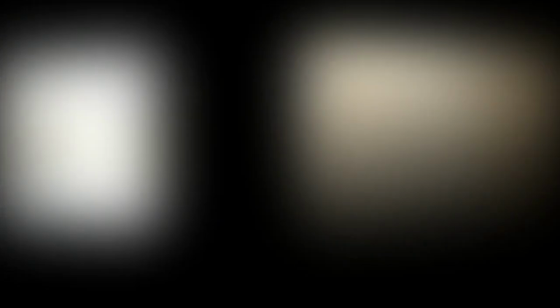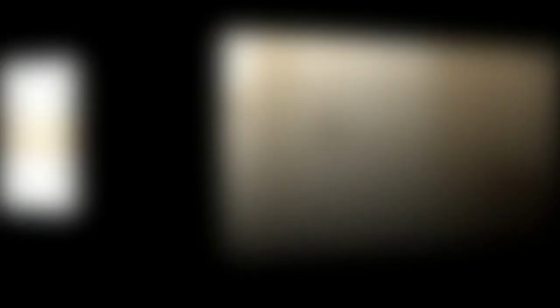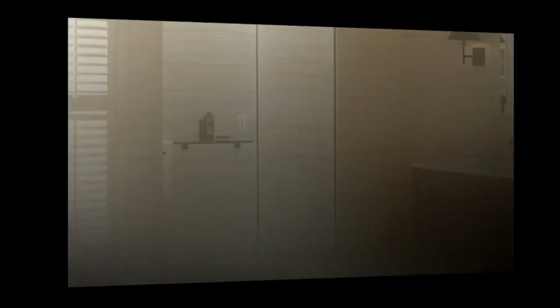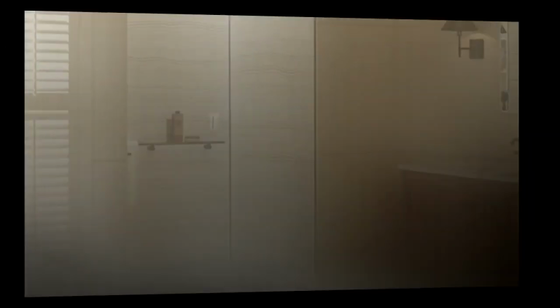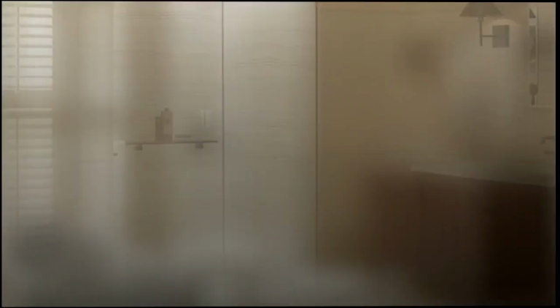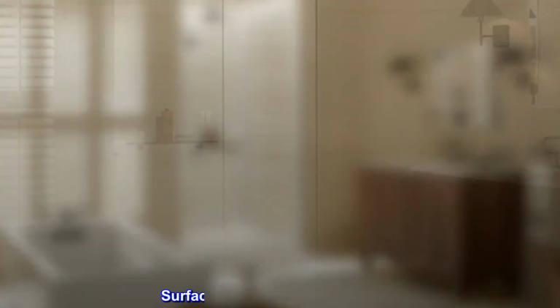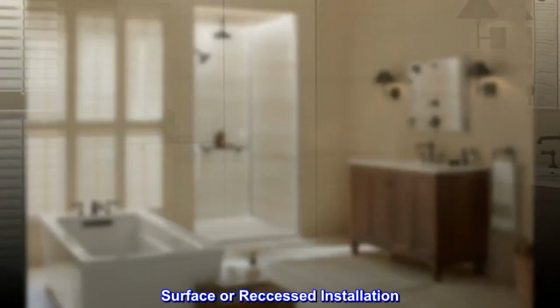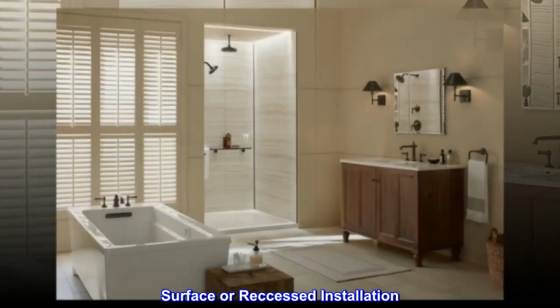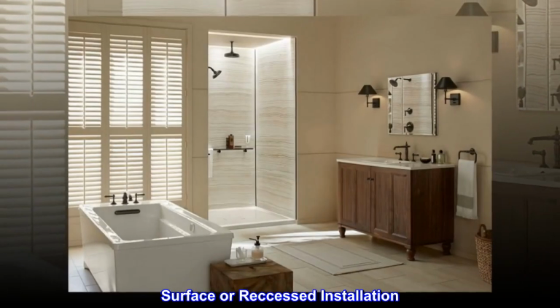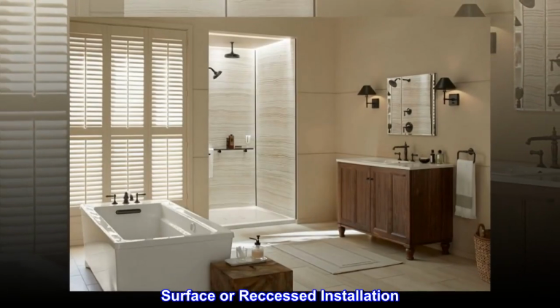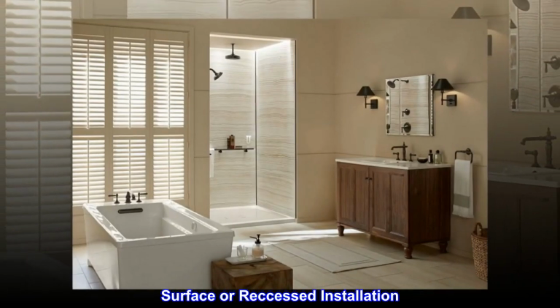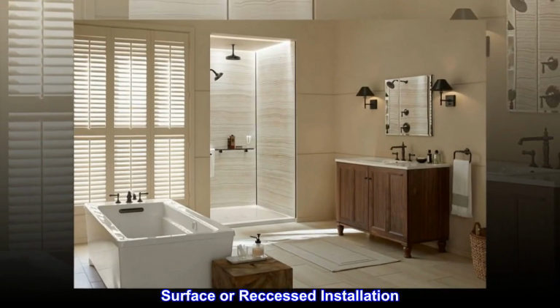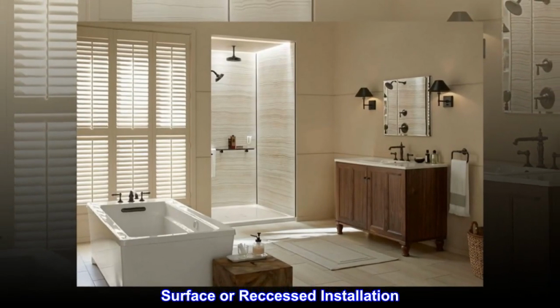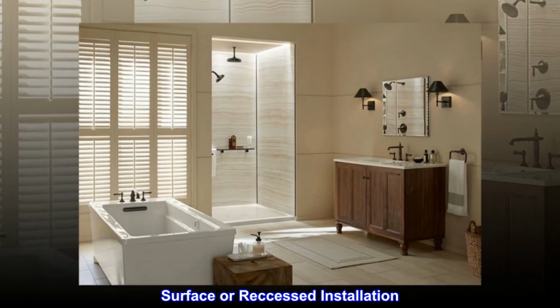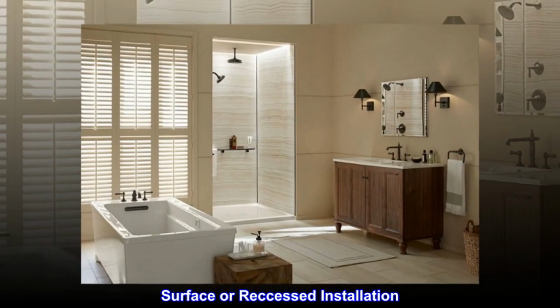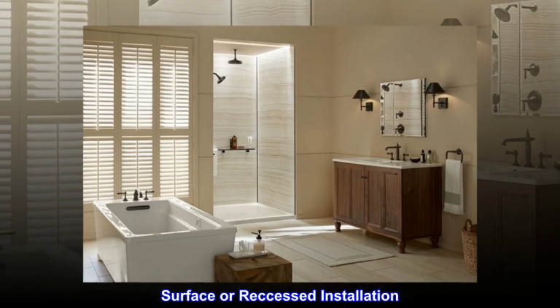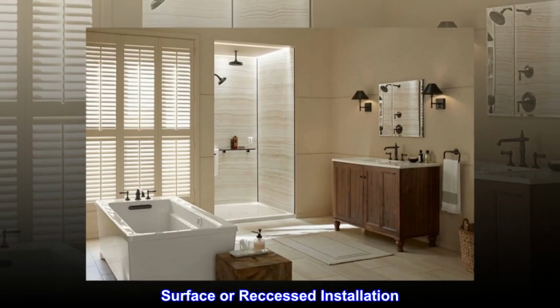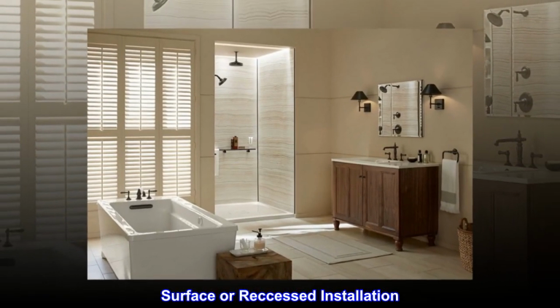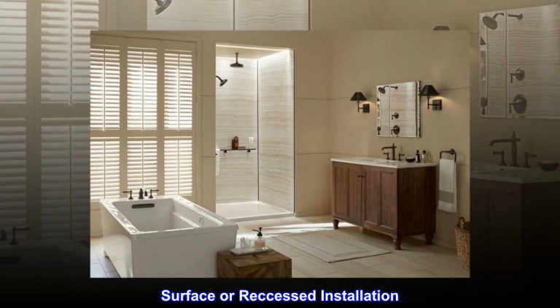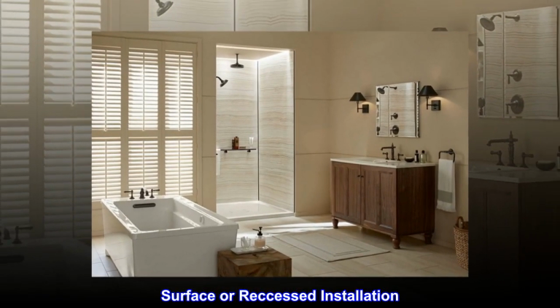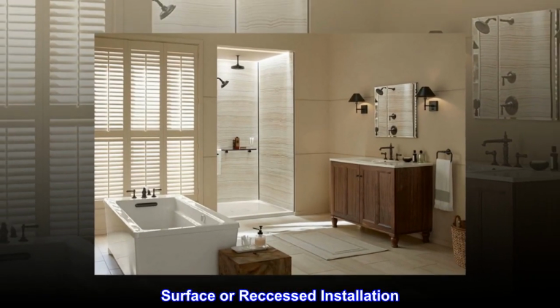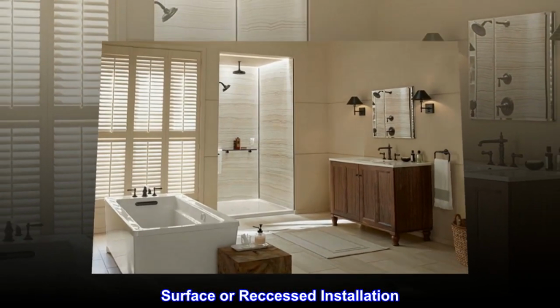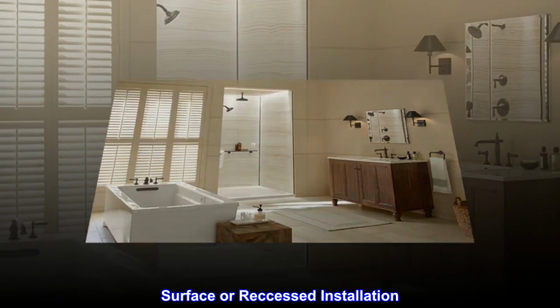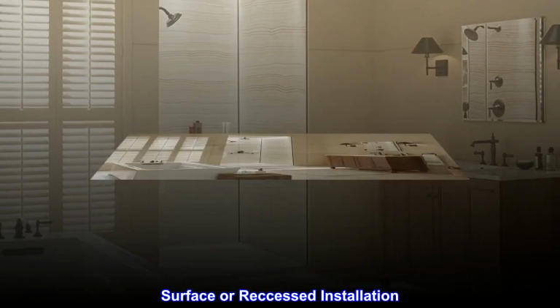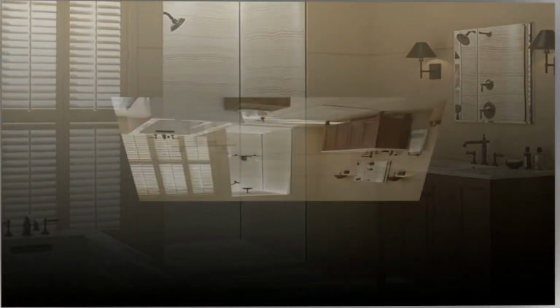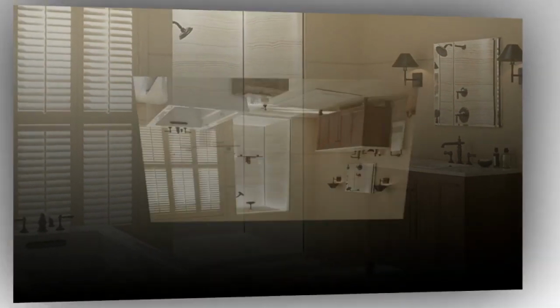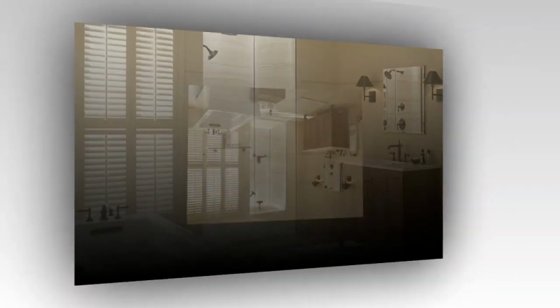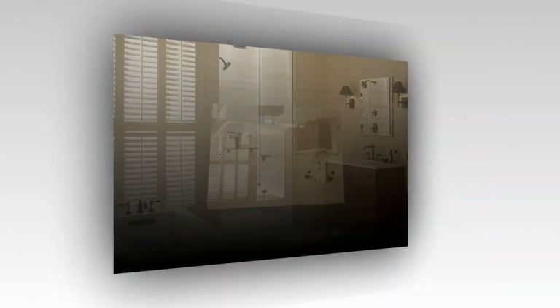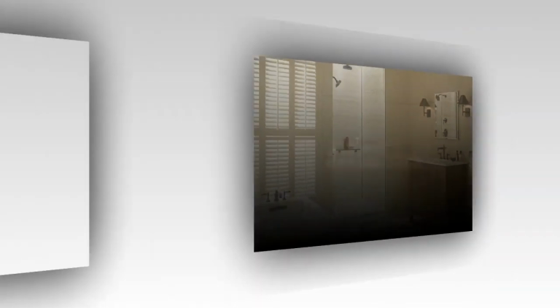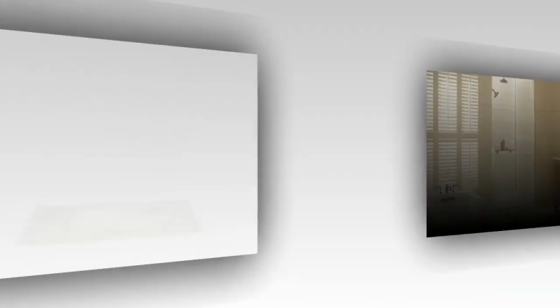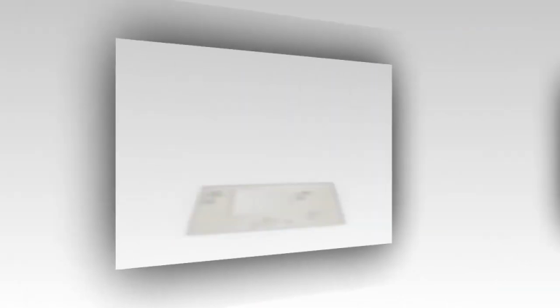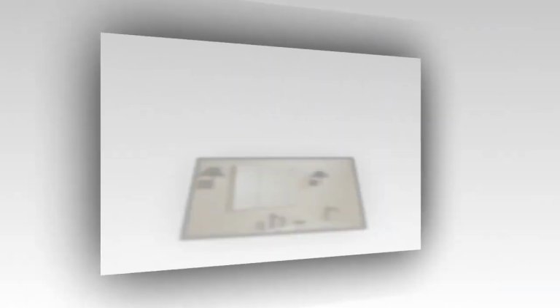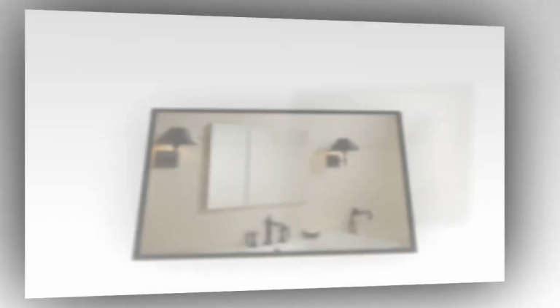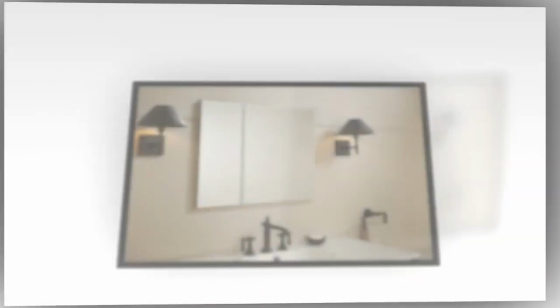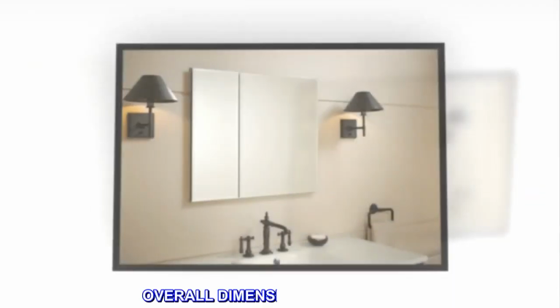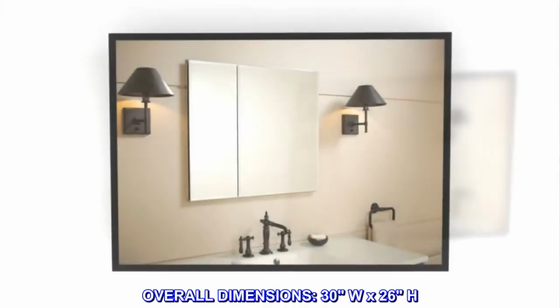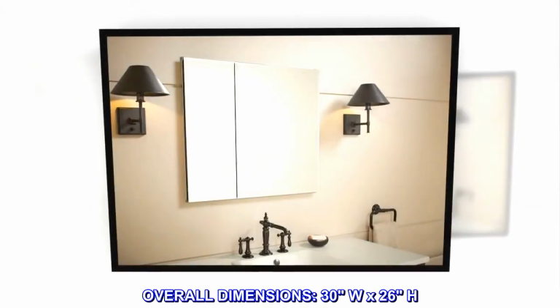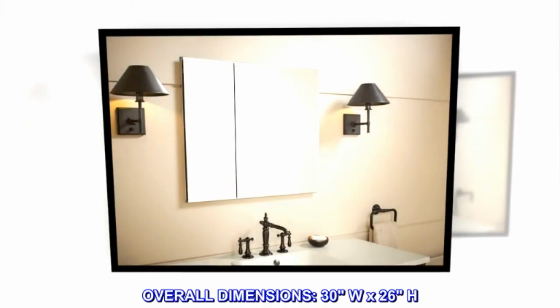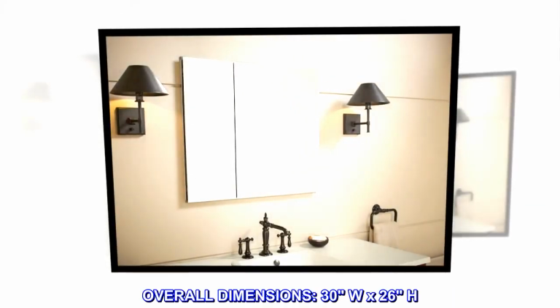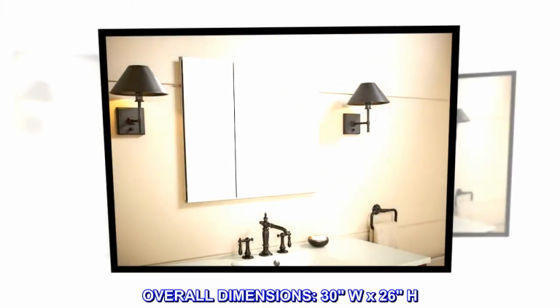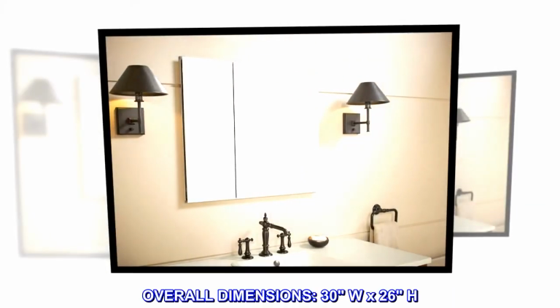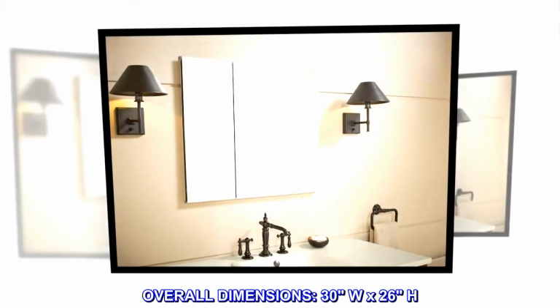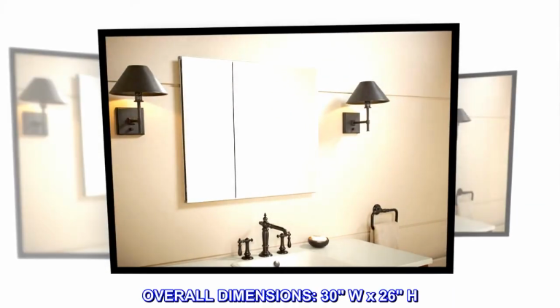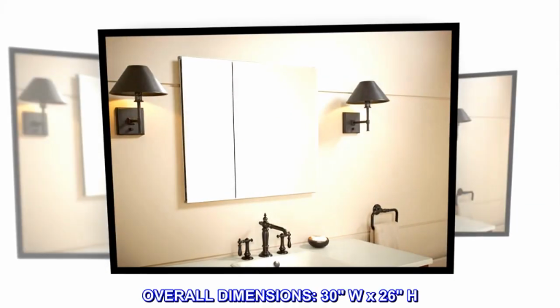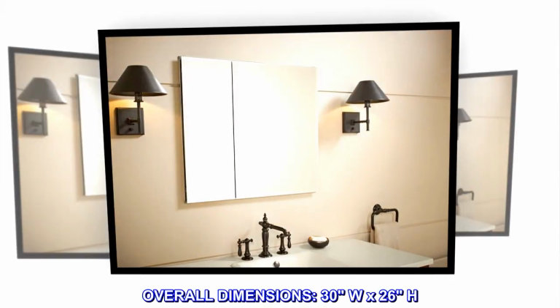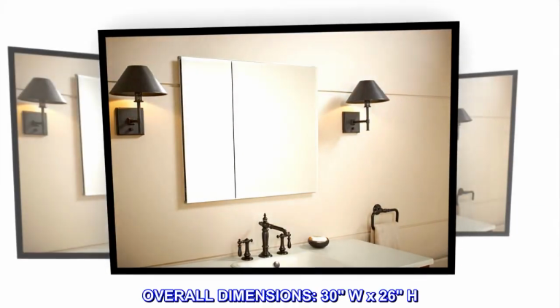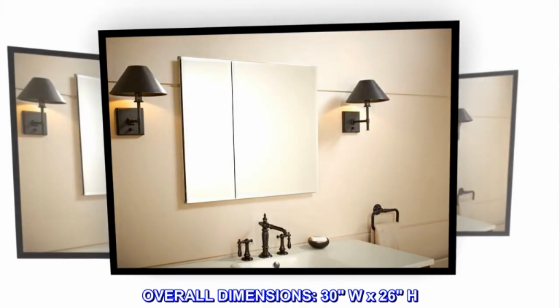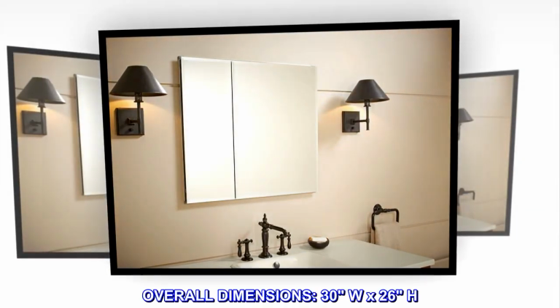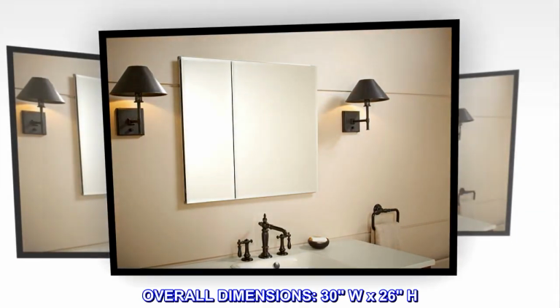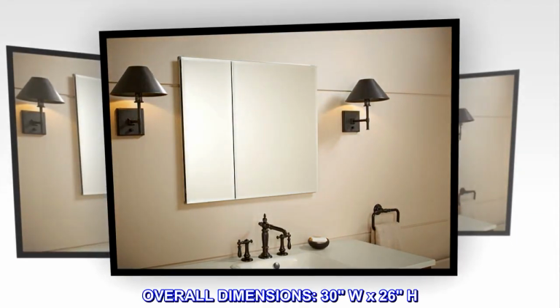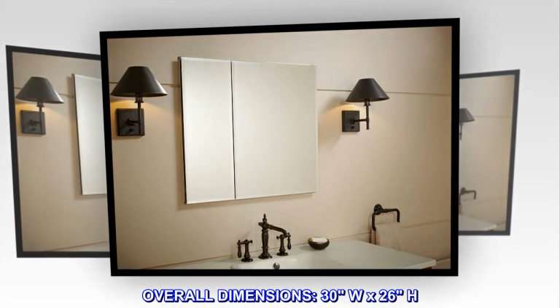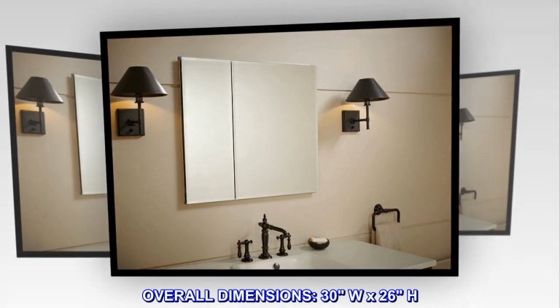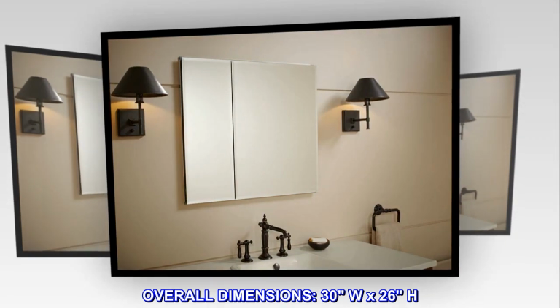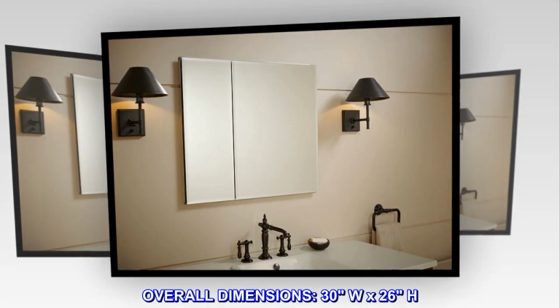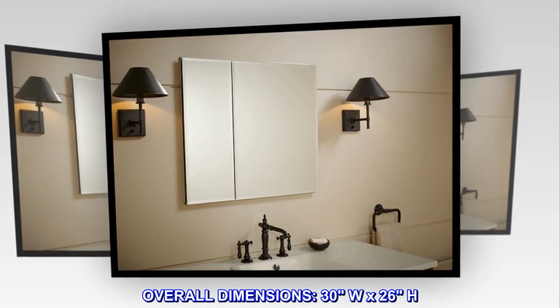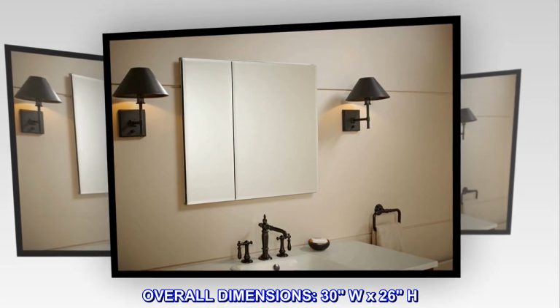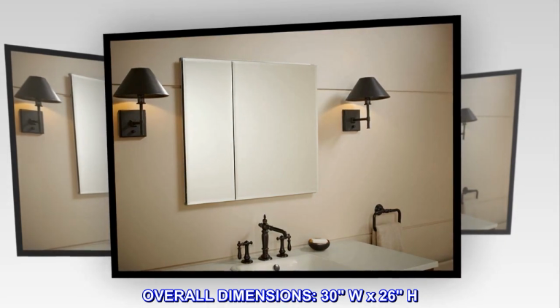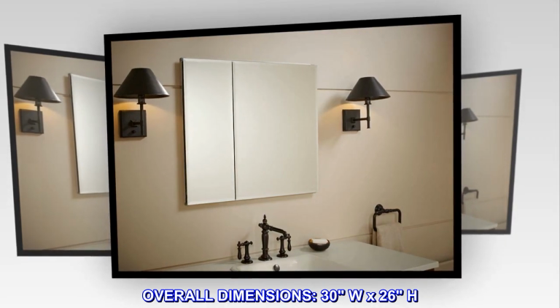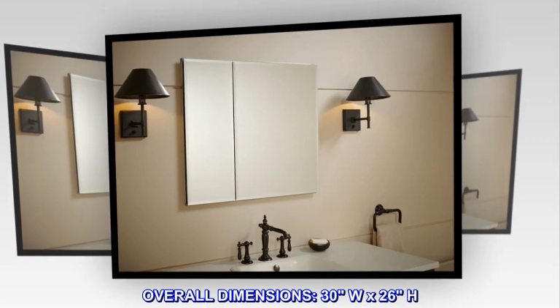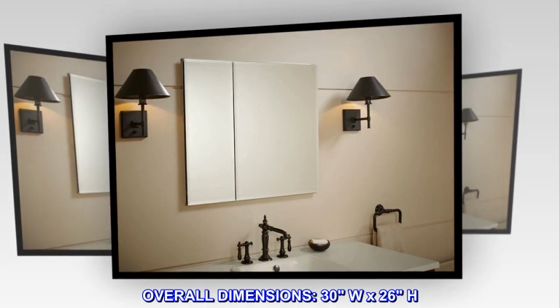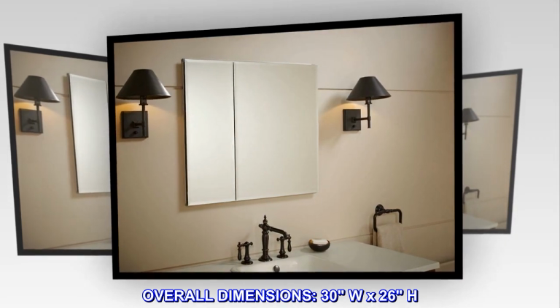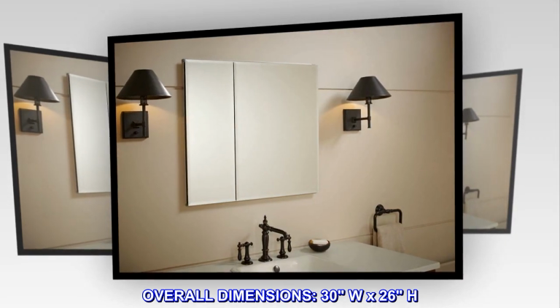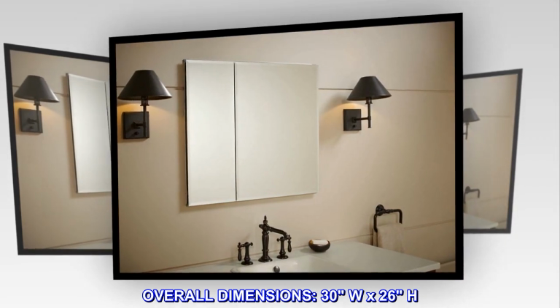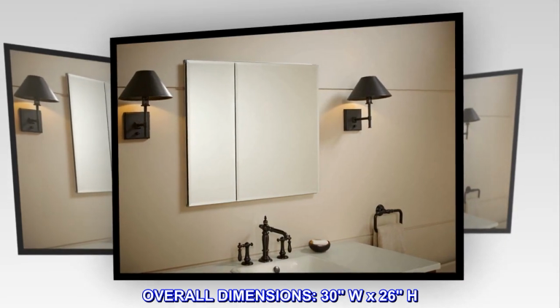Surface or recessed installation. Overall dimensions: 30W x 26H.